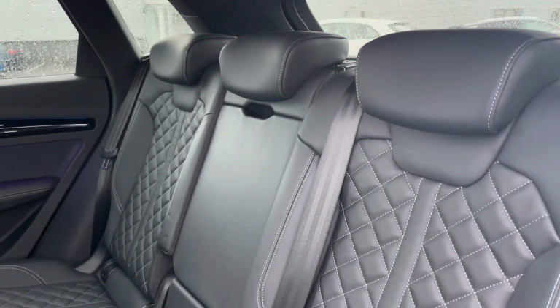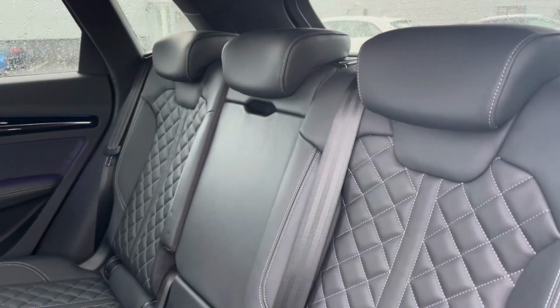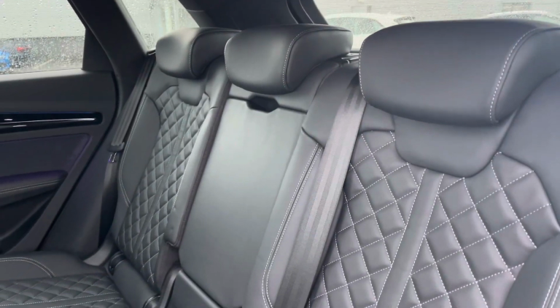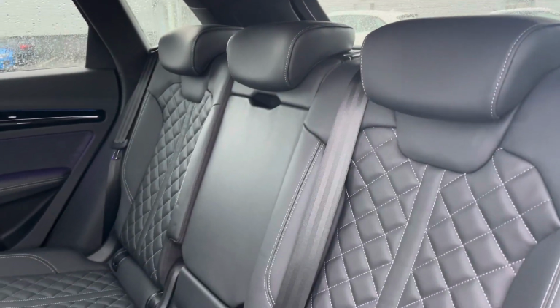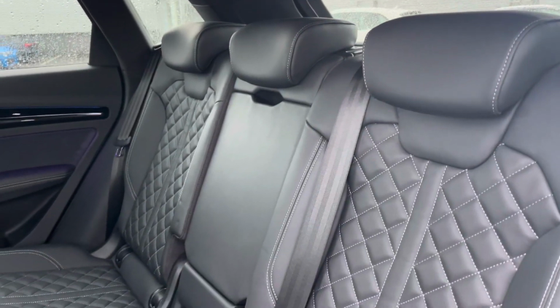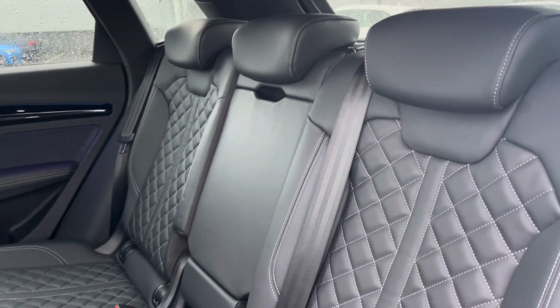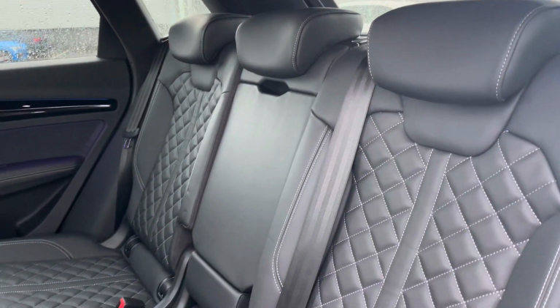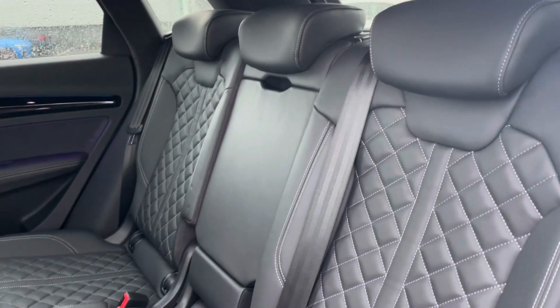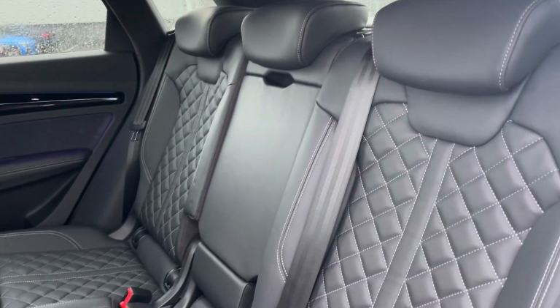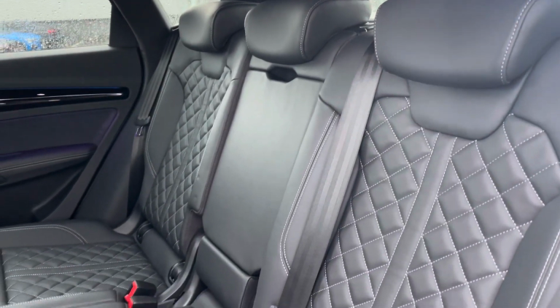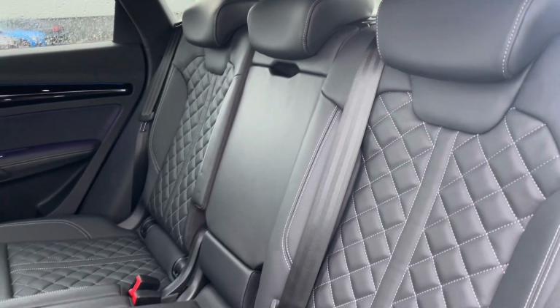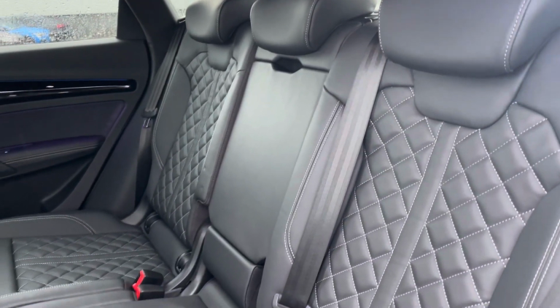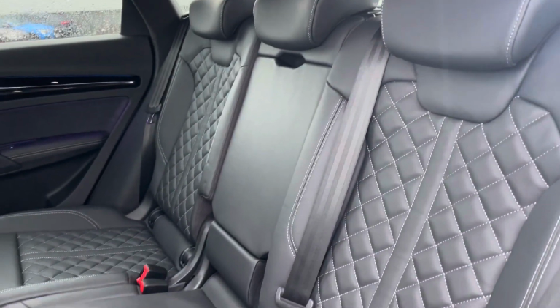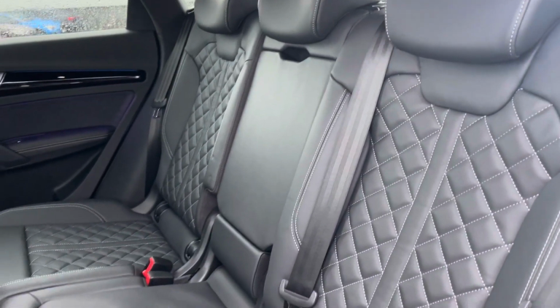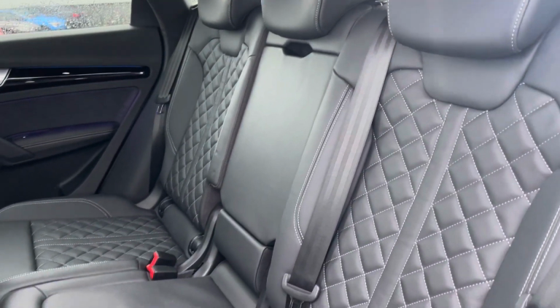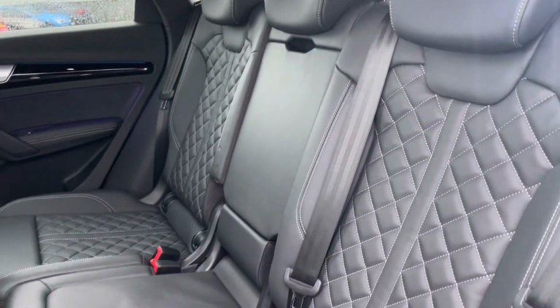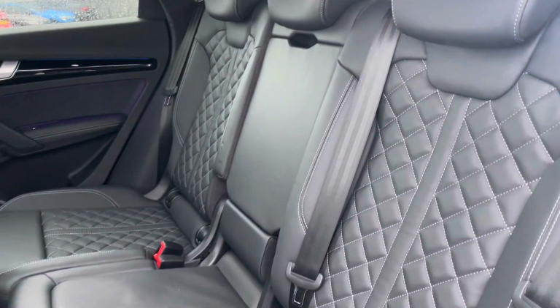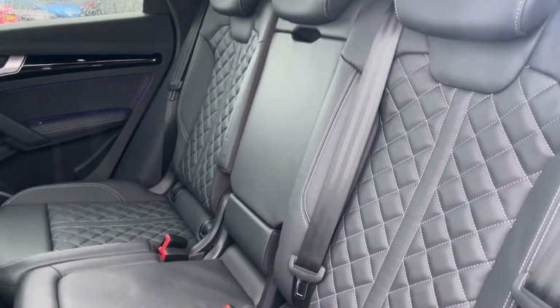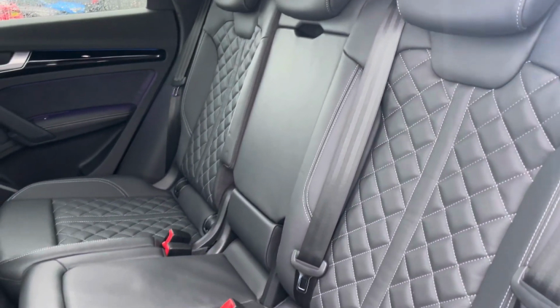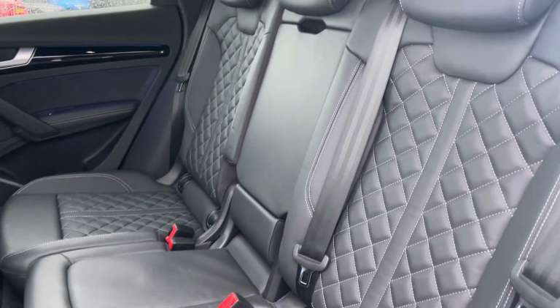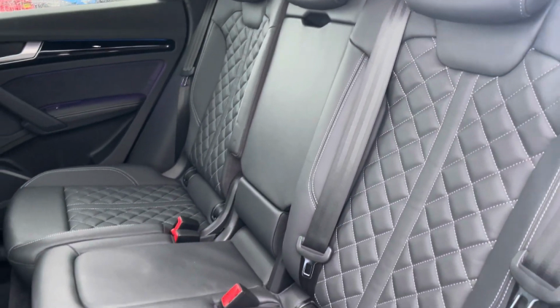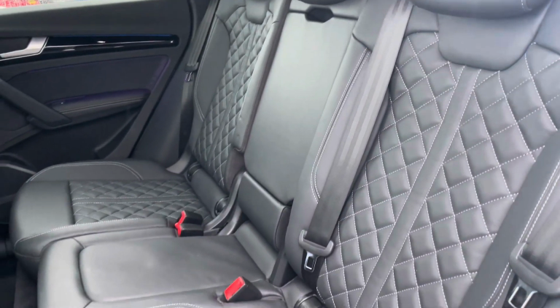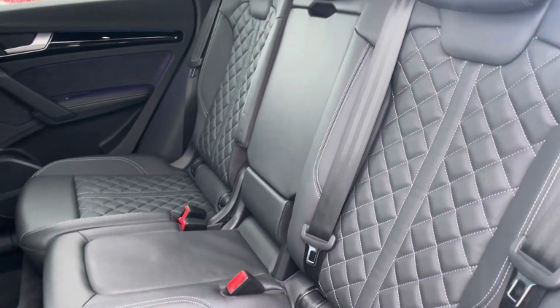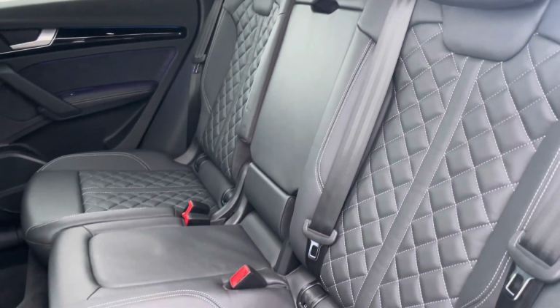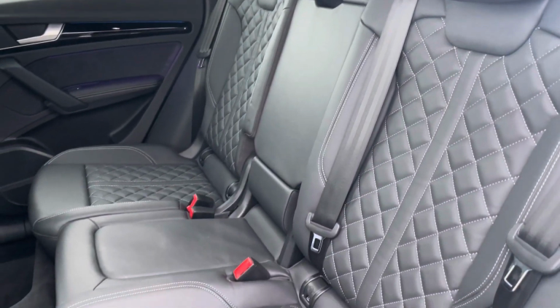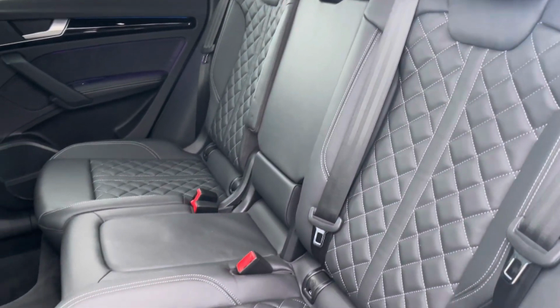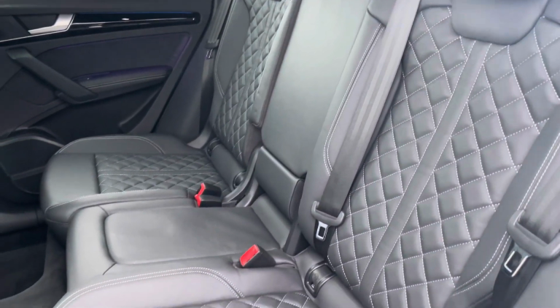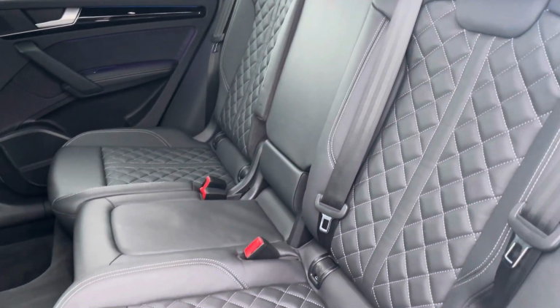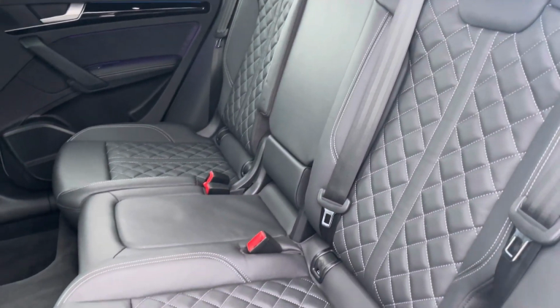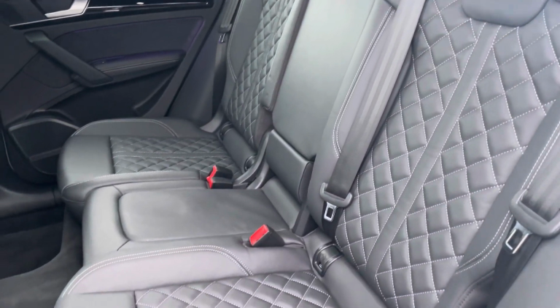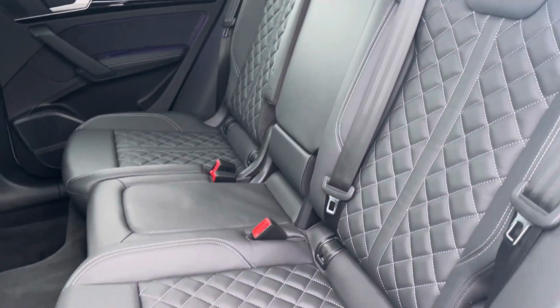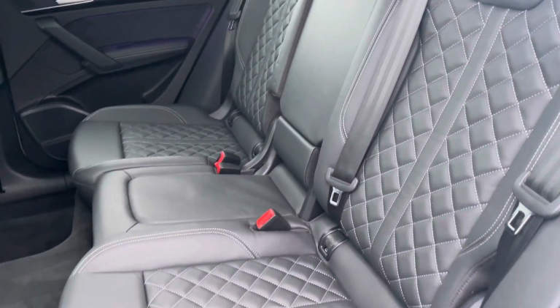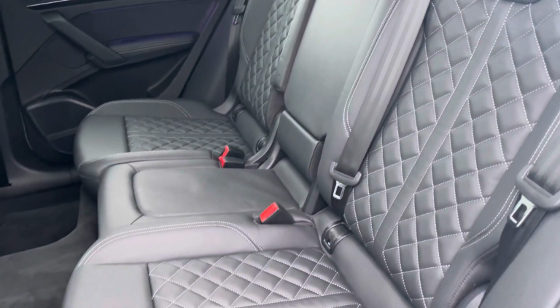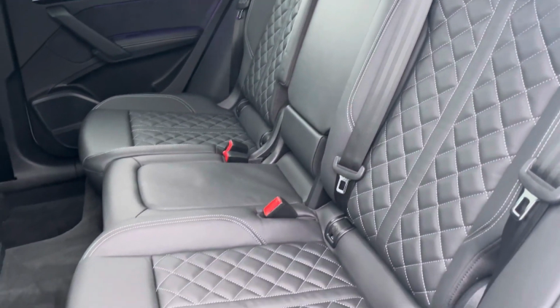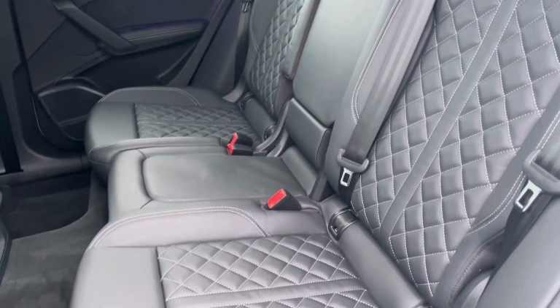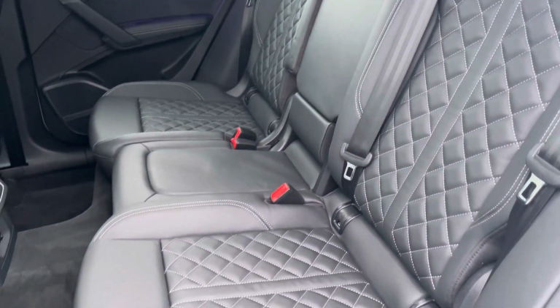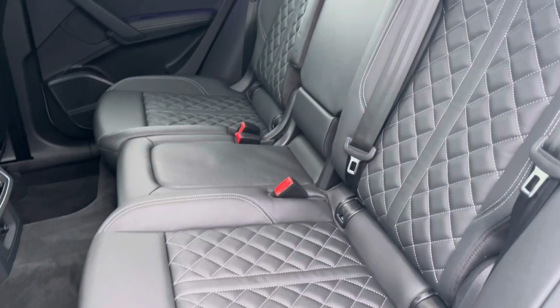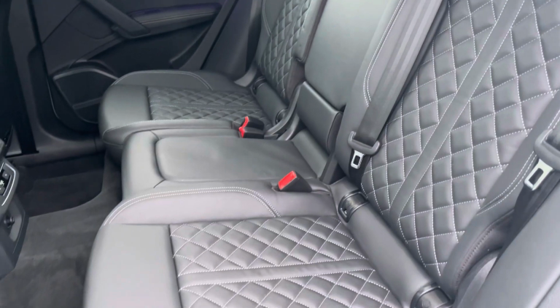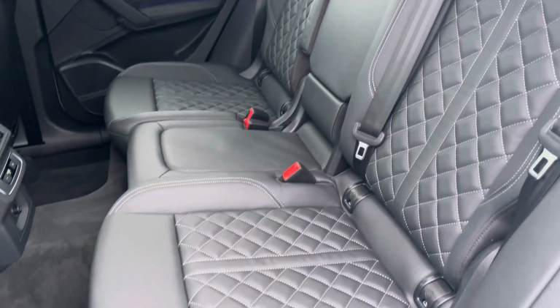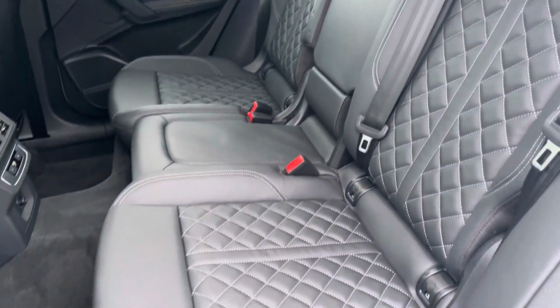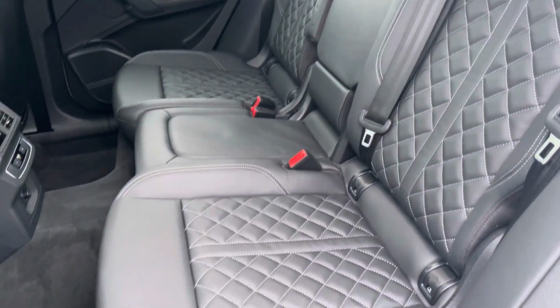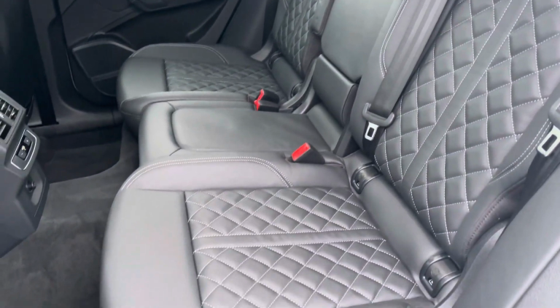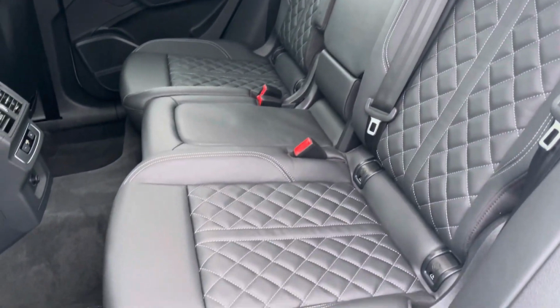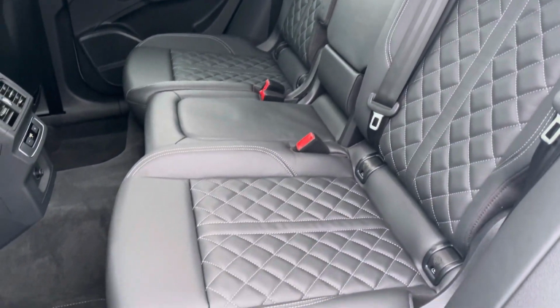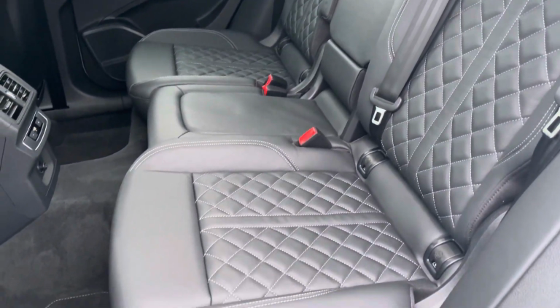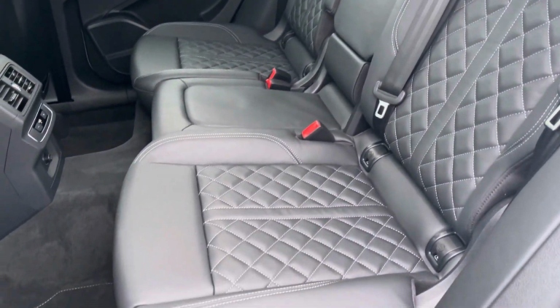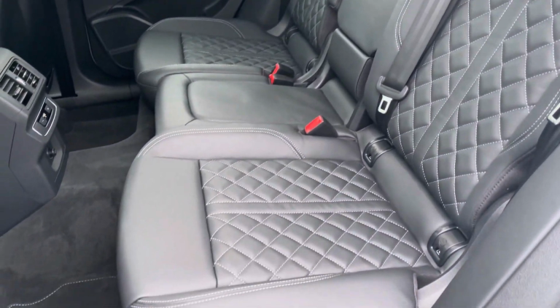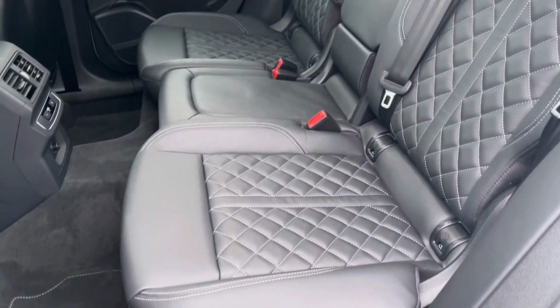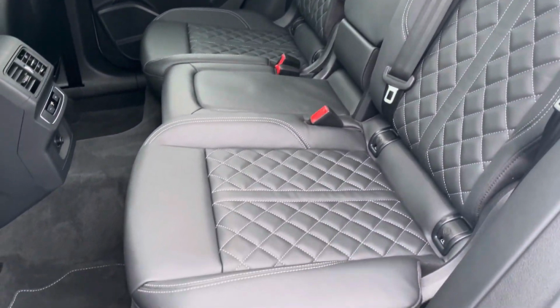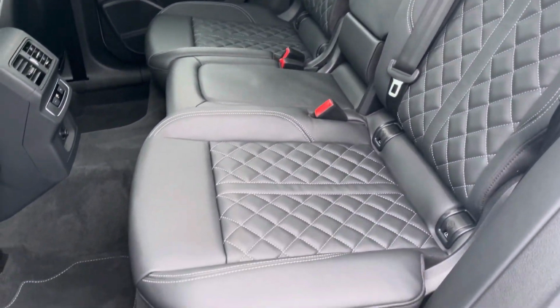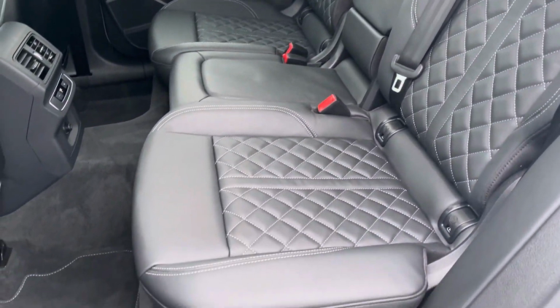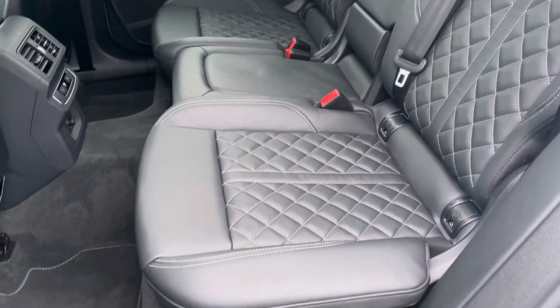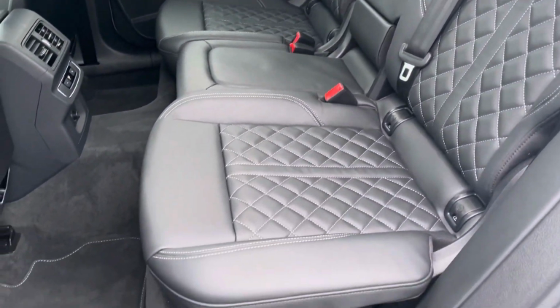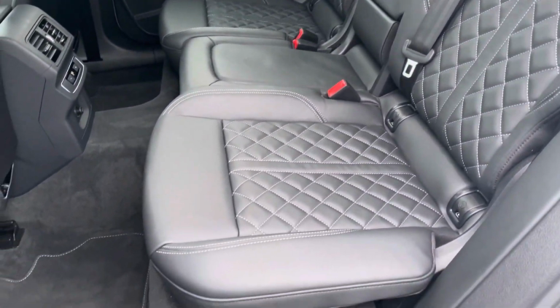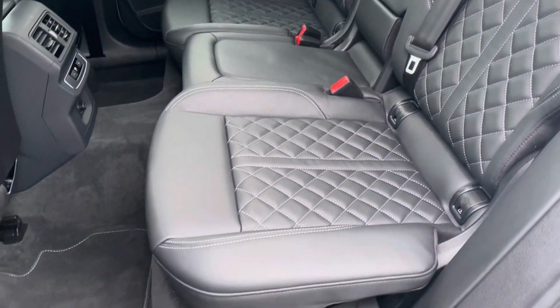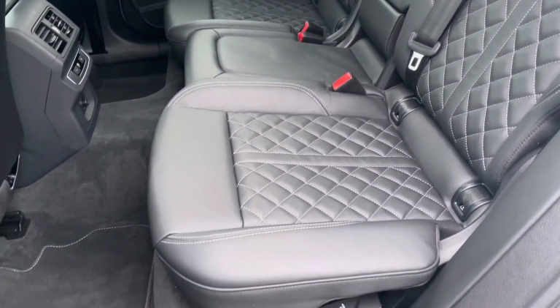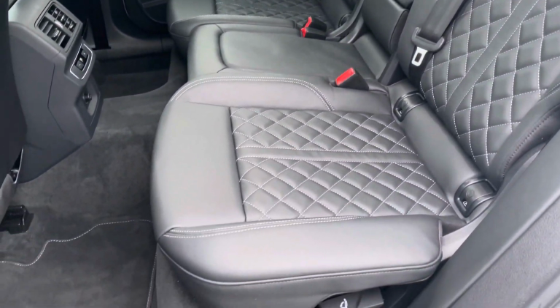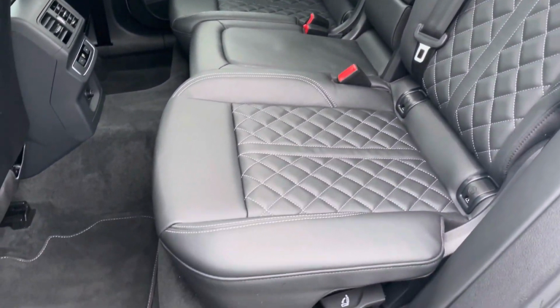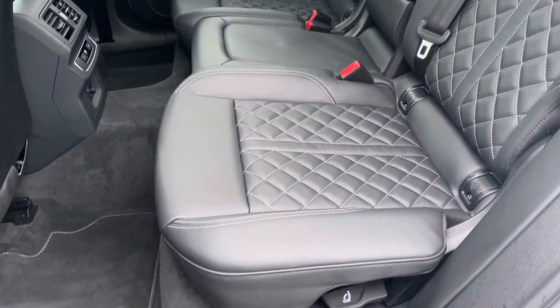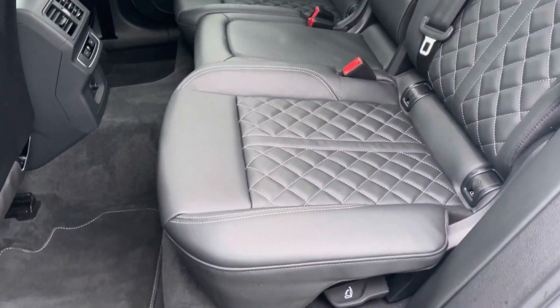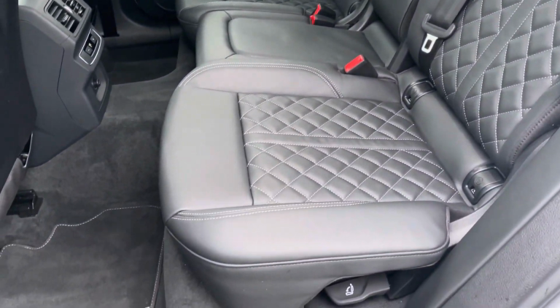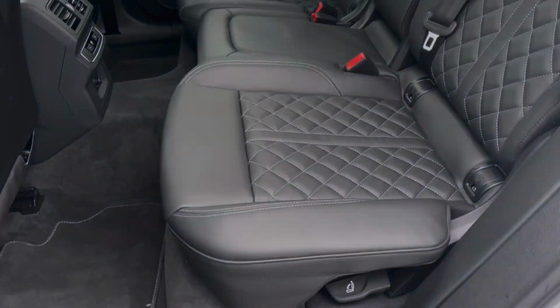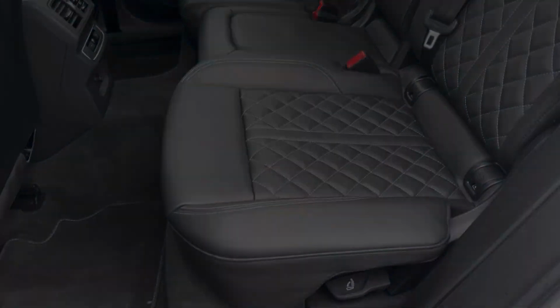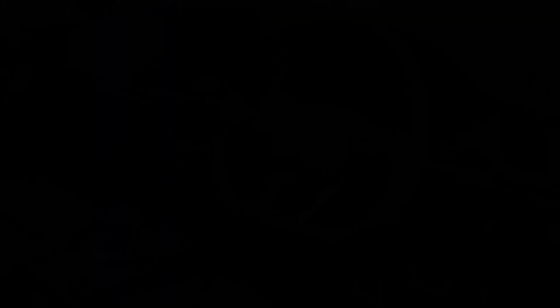Moving to the interior, it comes upholstered in full fine Nappa leather with contrasting white diamond stitching, providing a nice comfortable and premium feel.